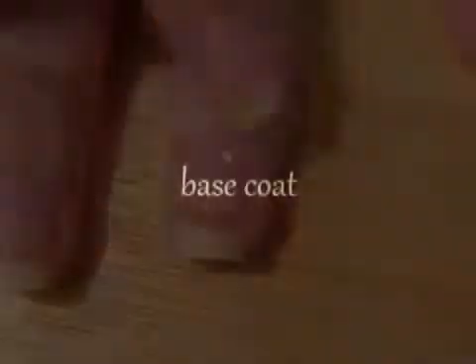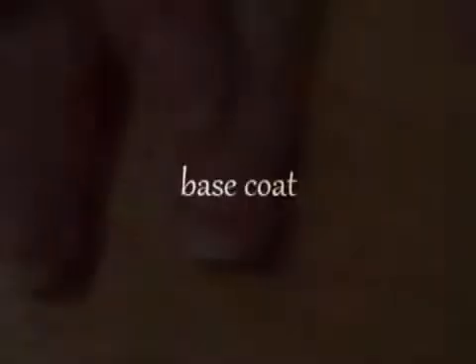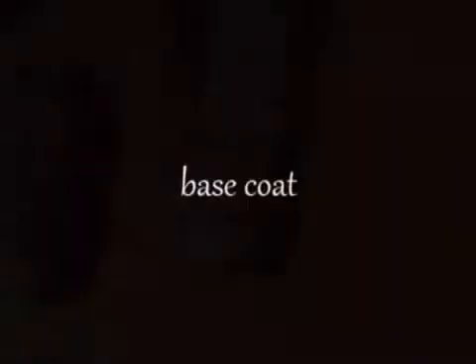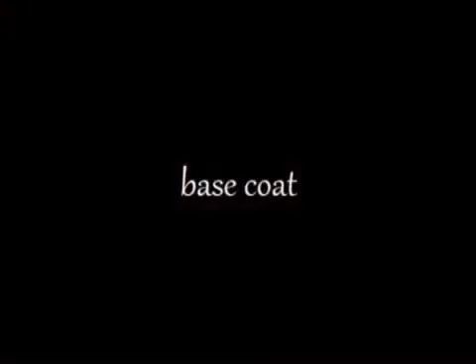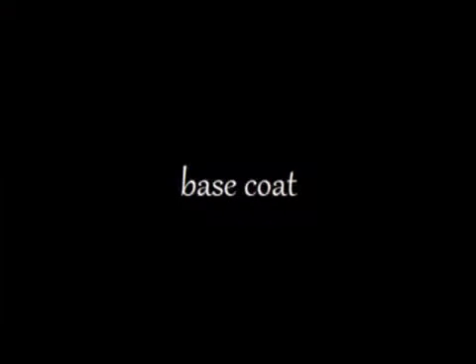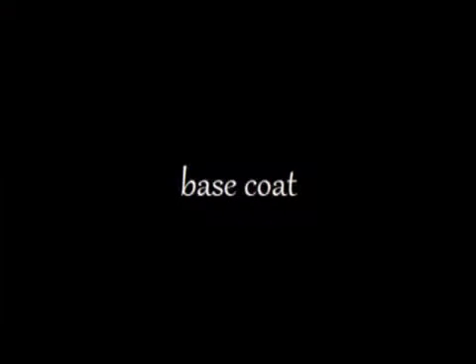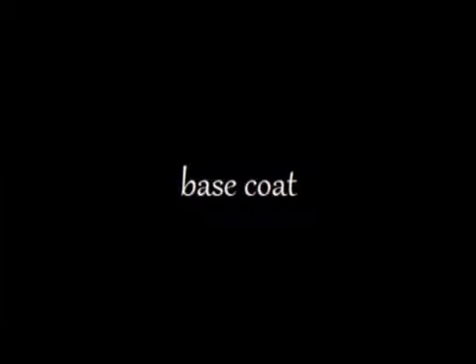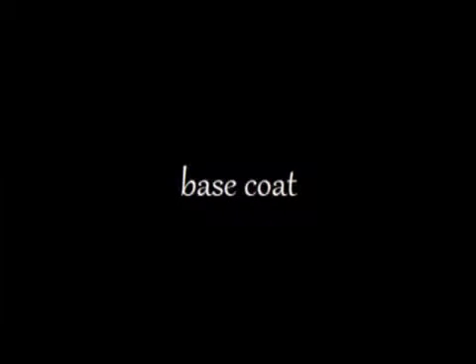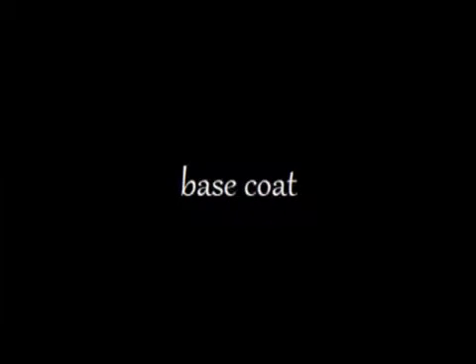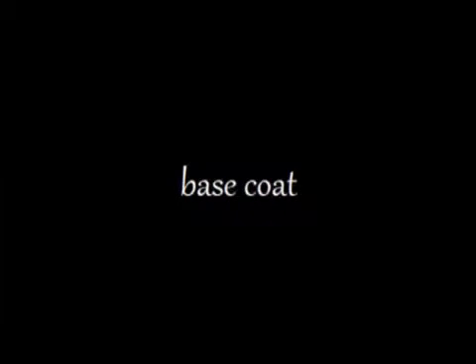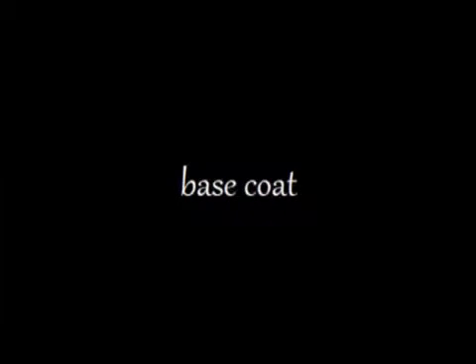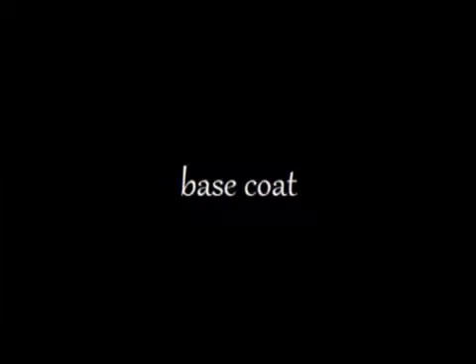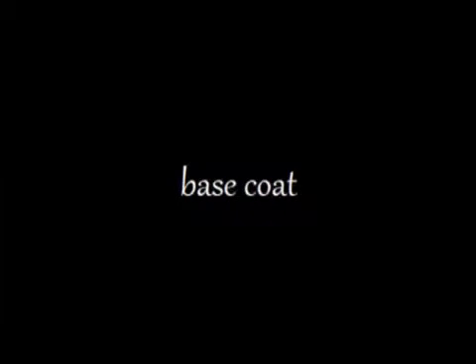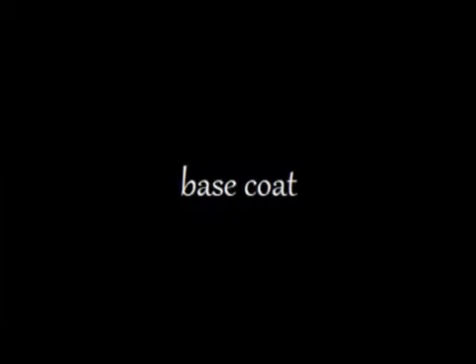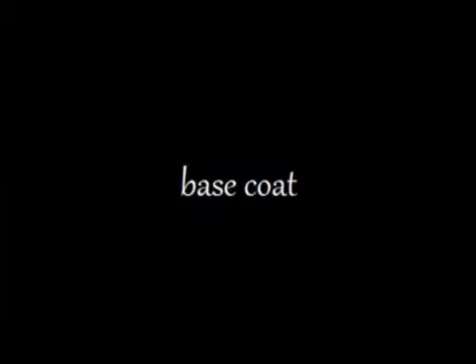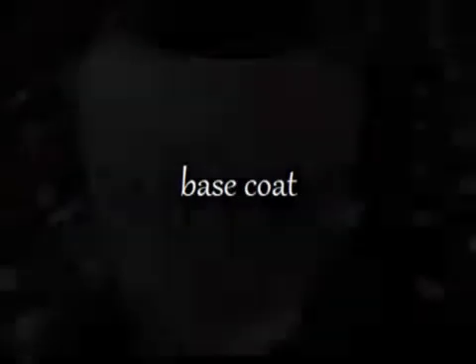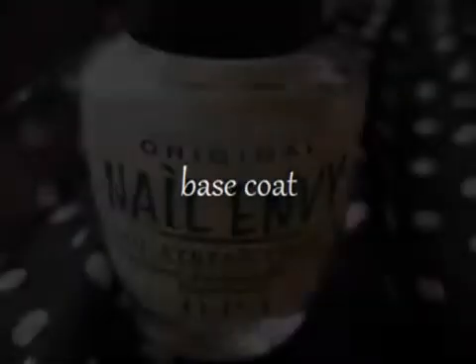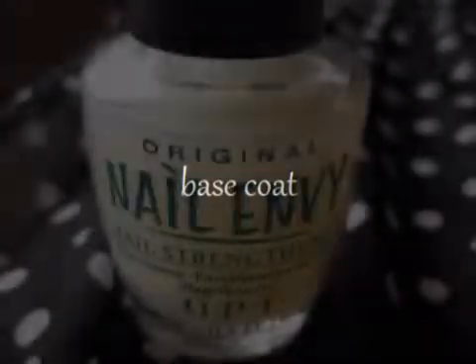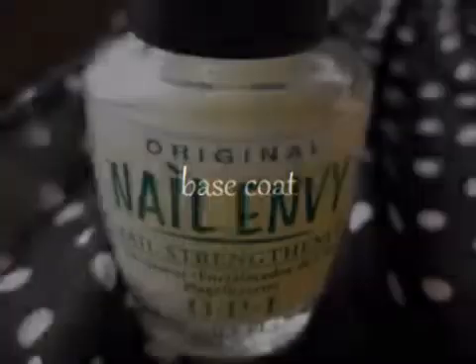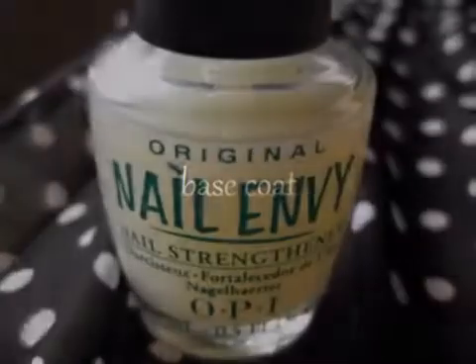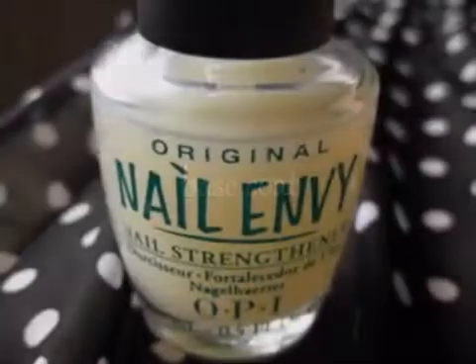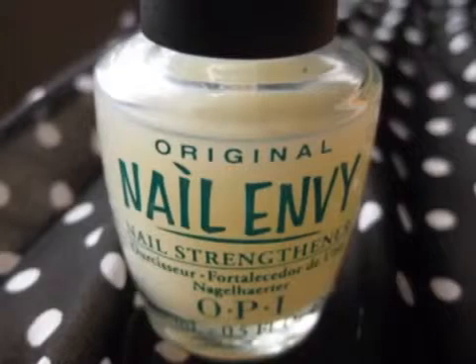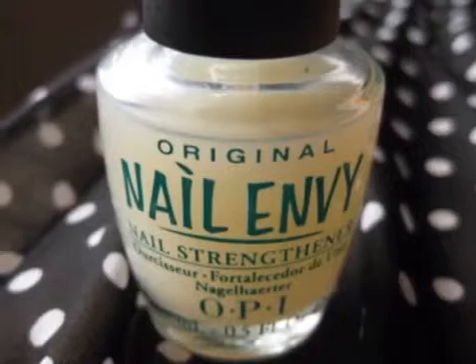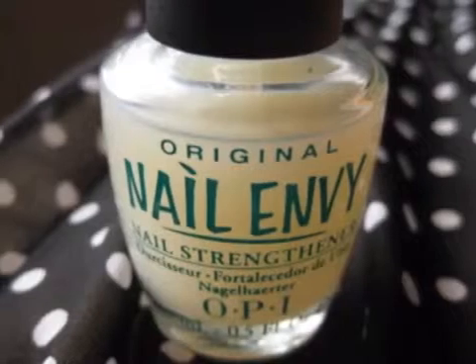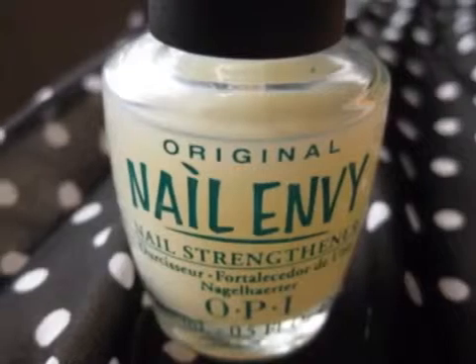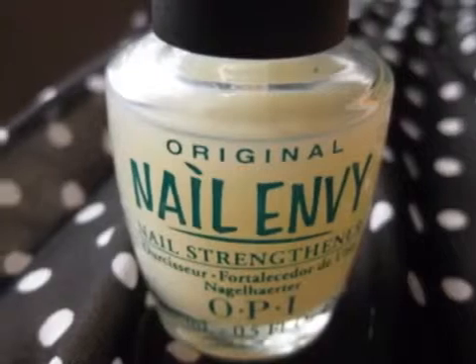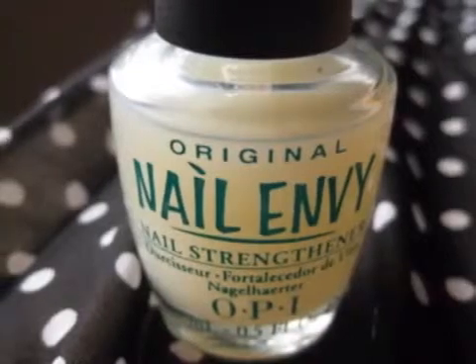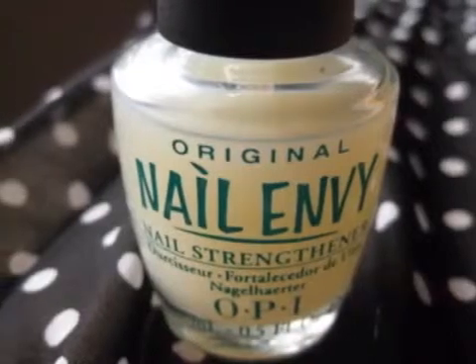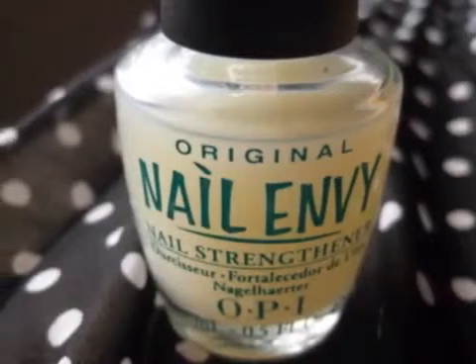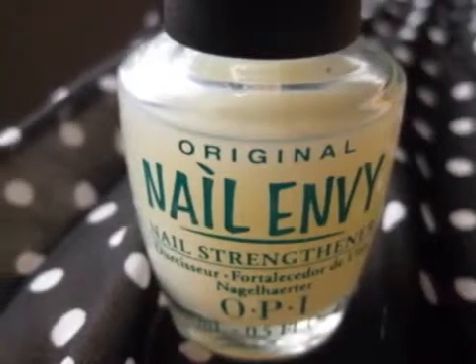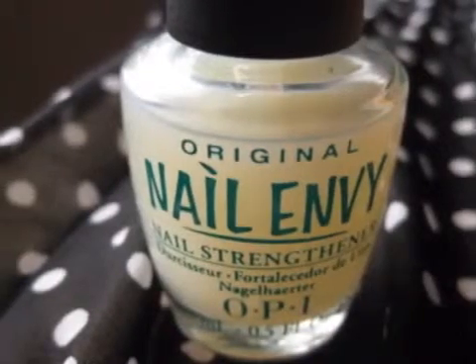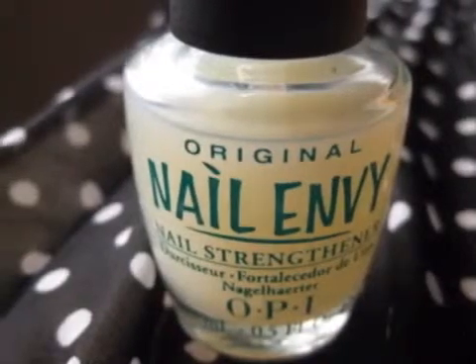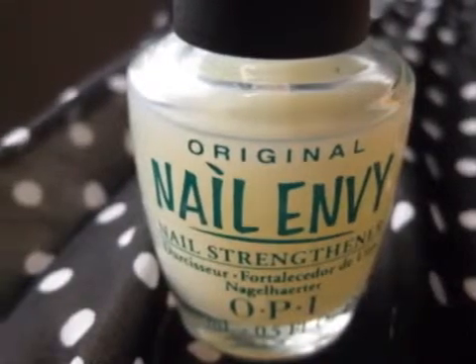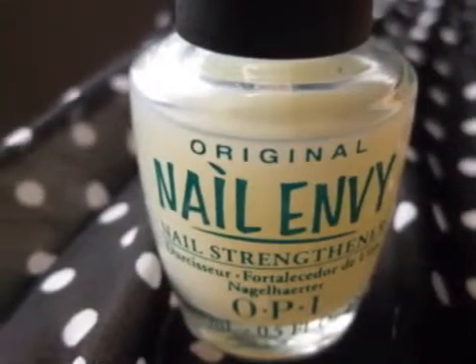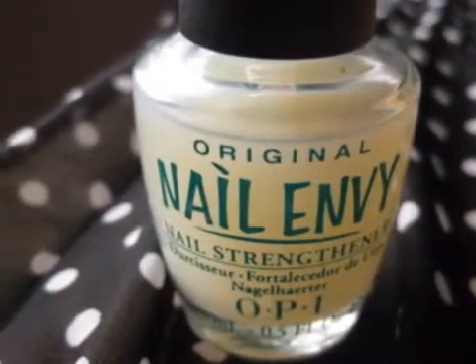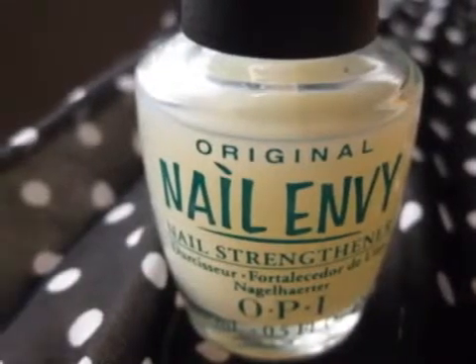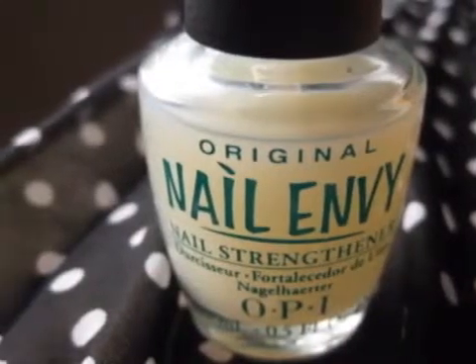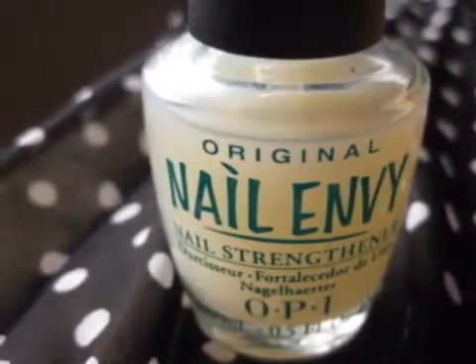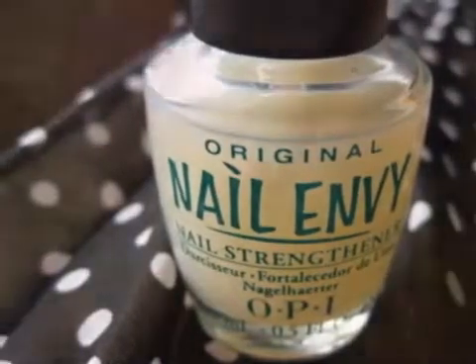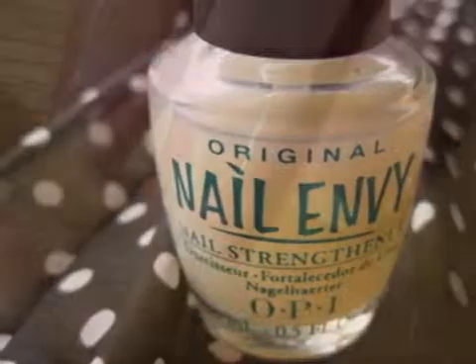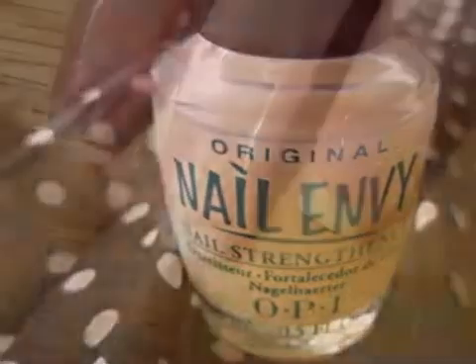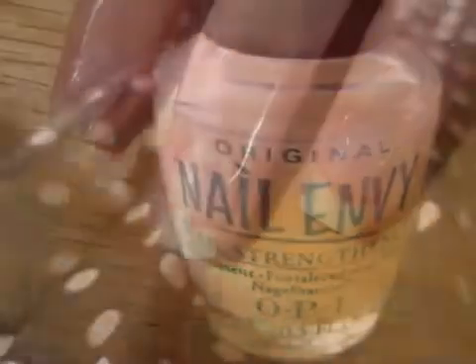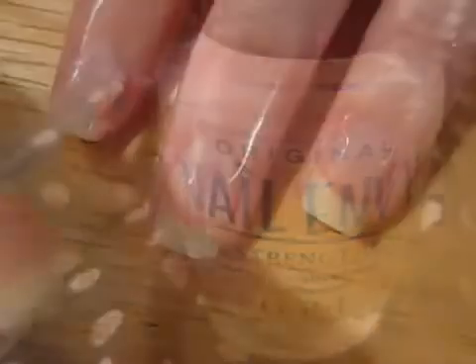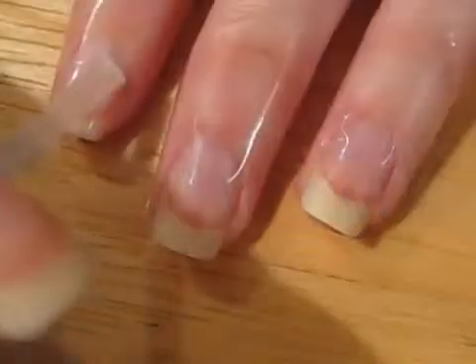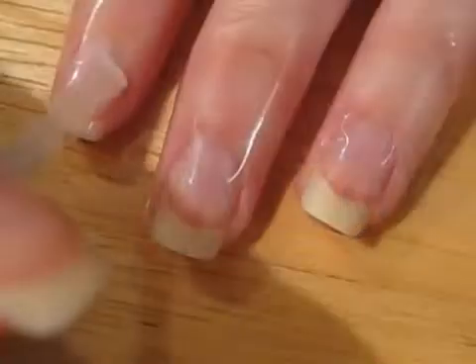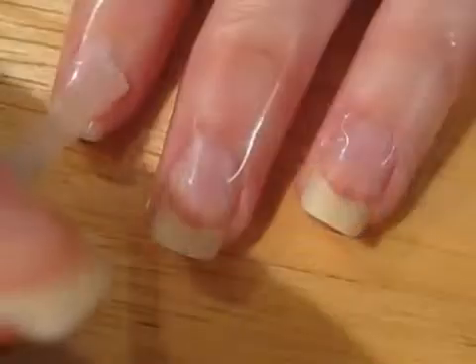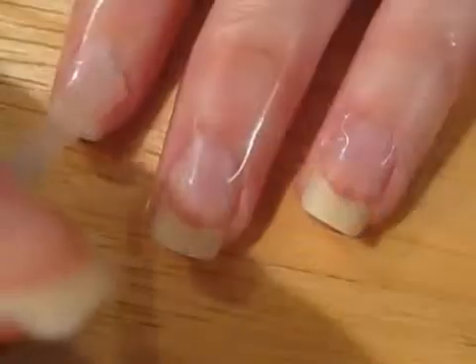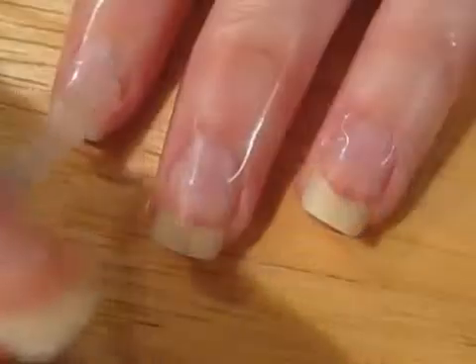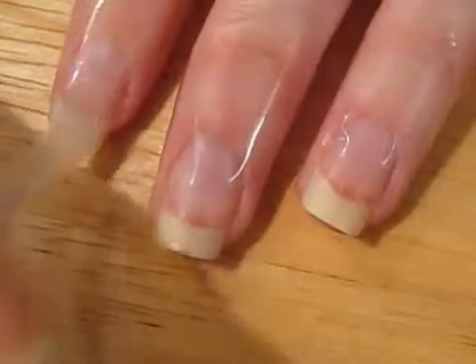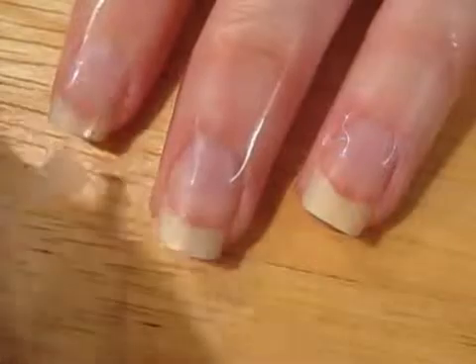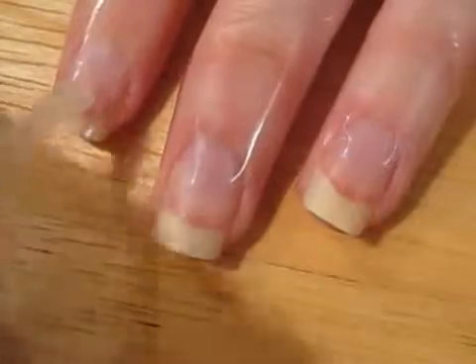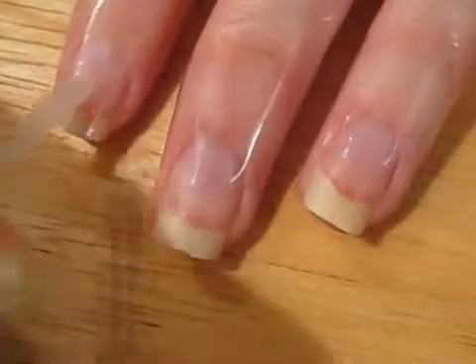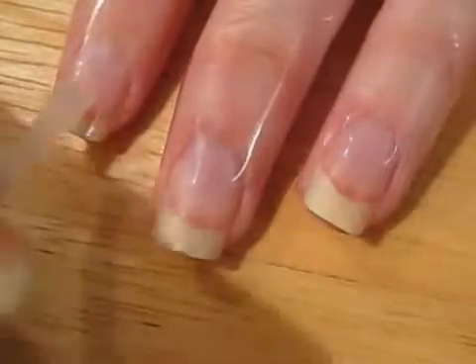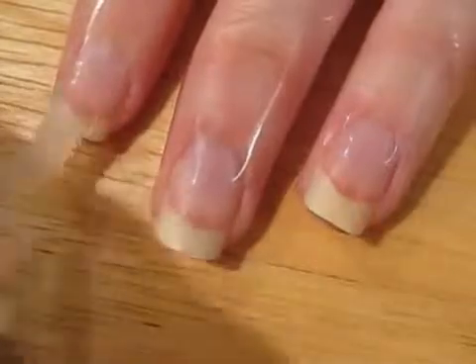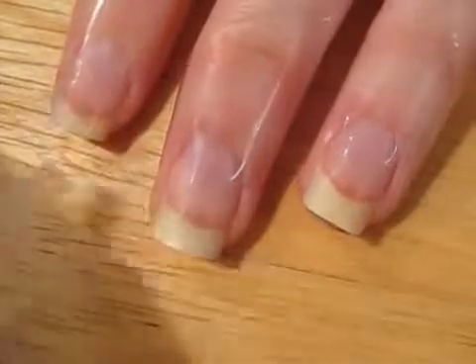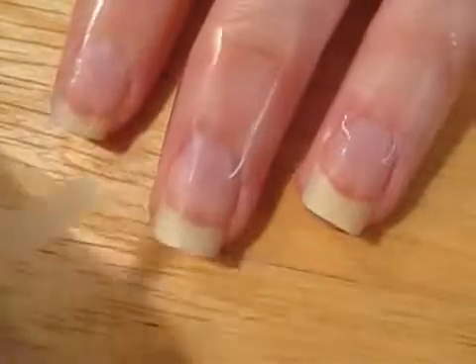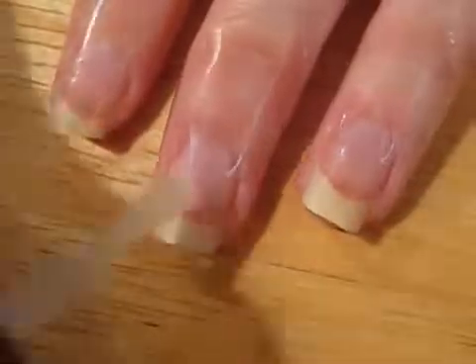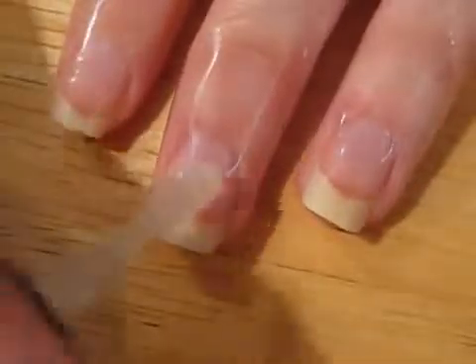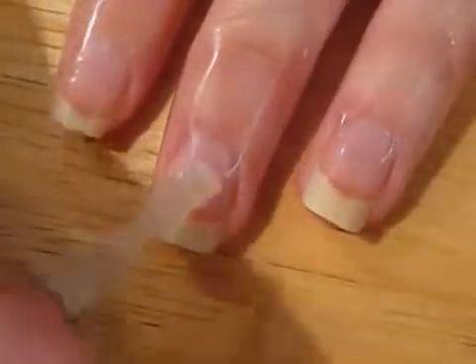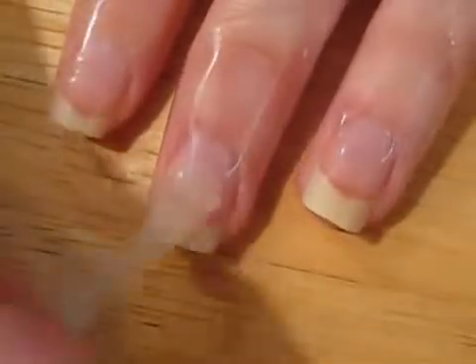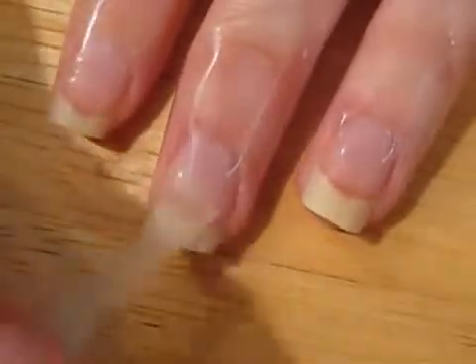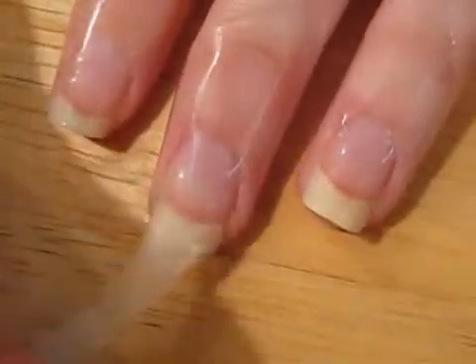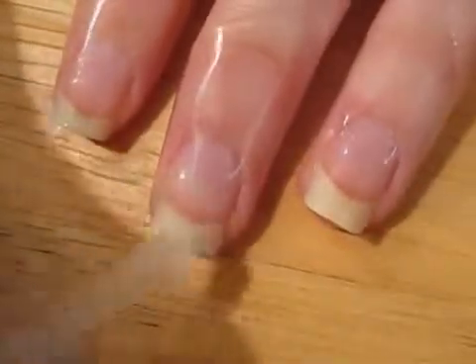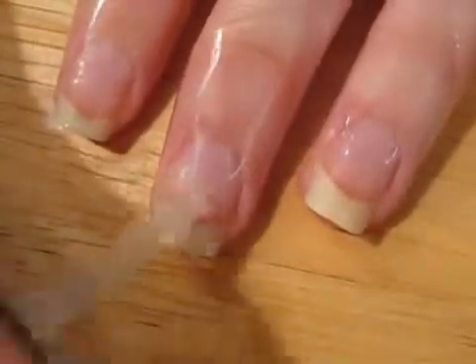Next, take out your base coat and paint the tips of your nails with it. This will strengthen your nails and protect them from staining.